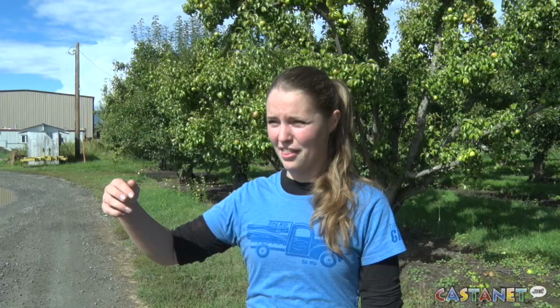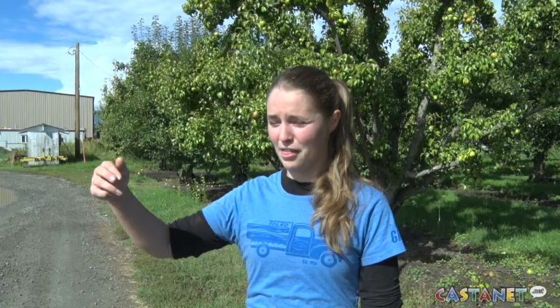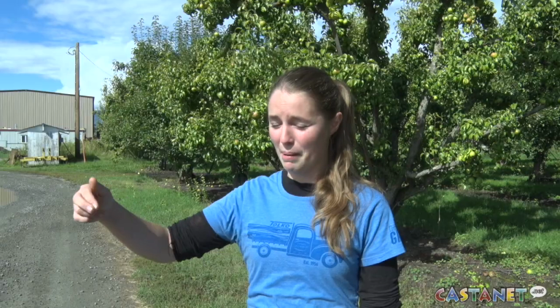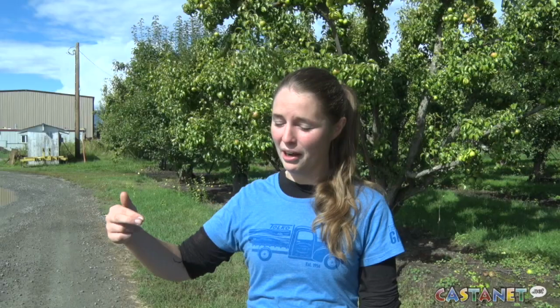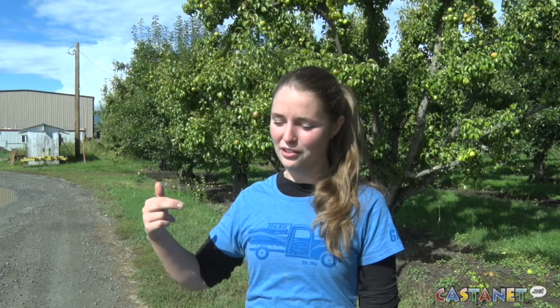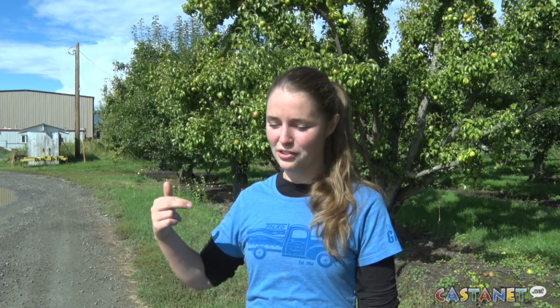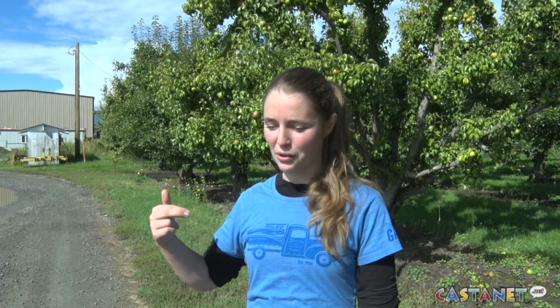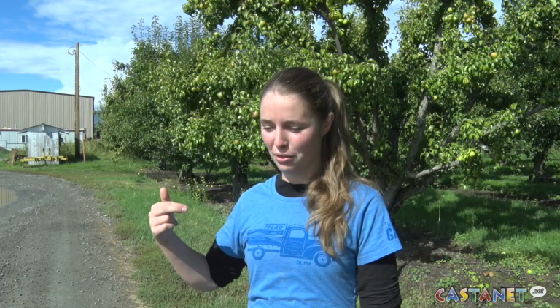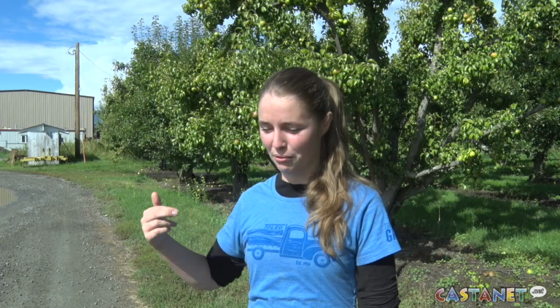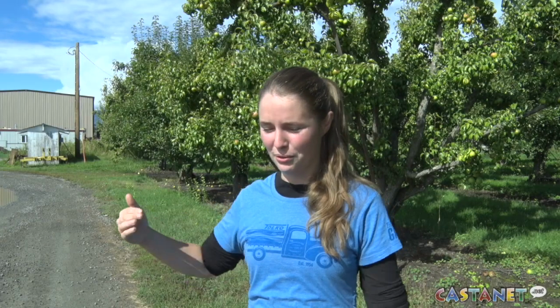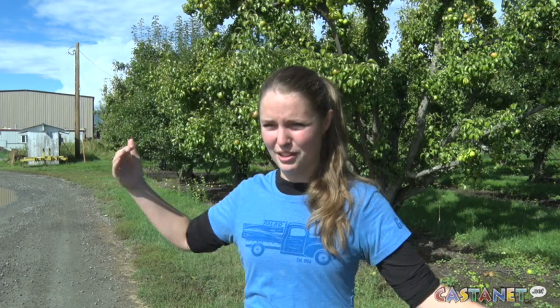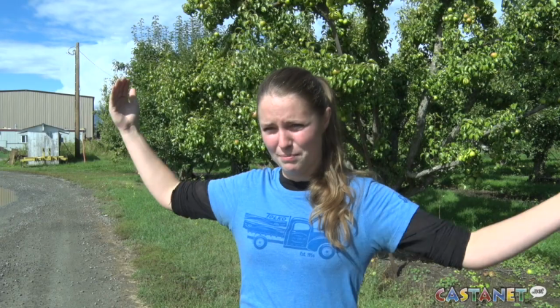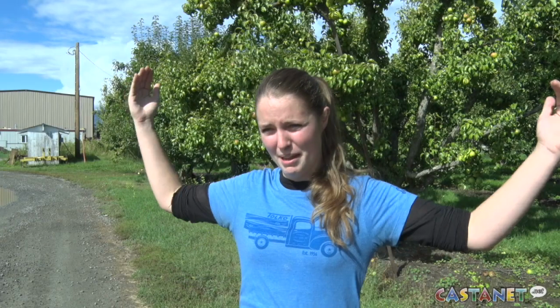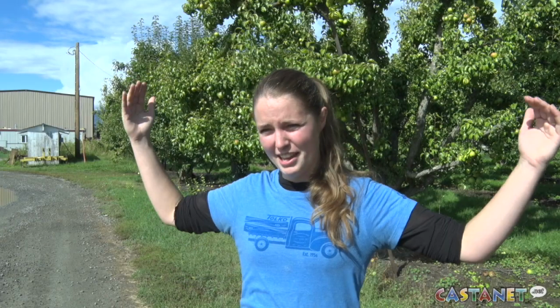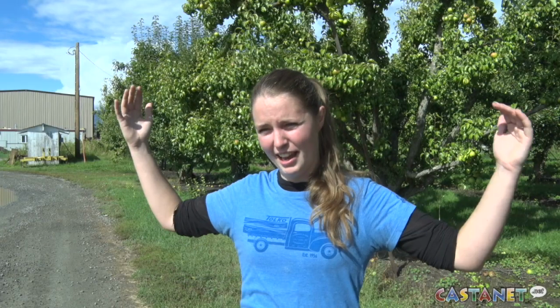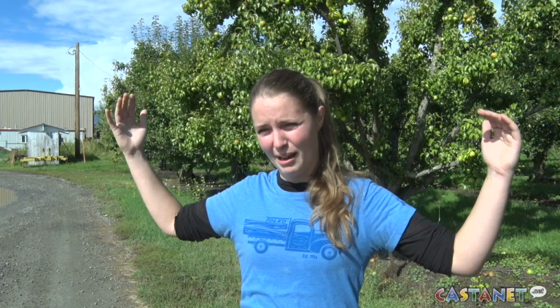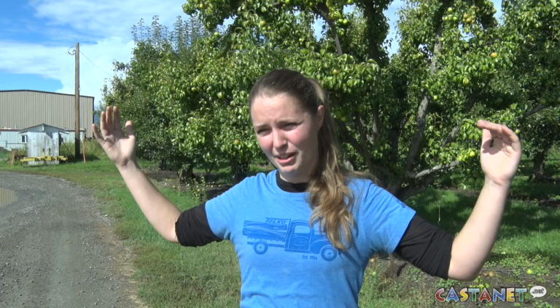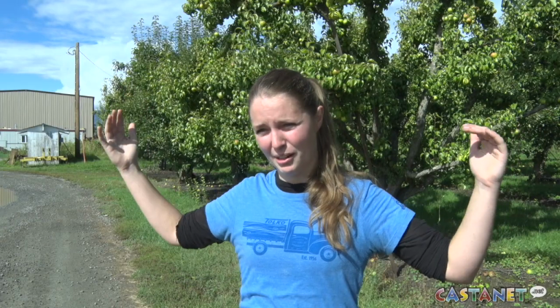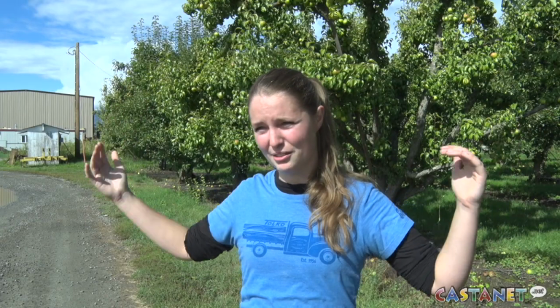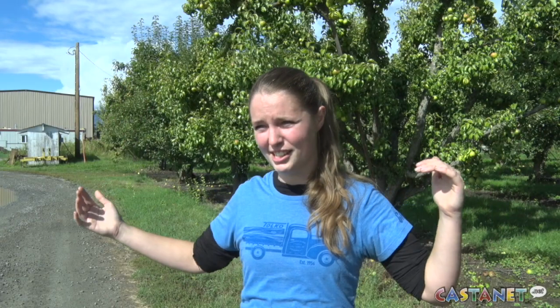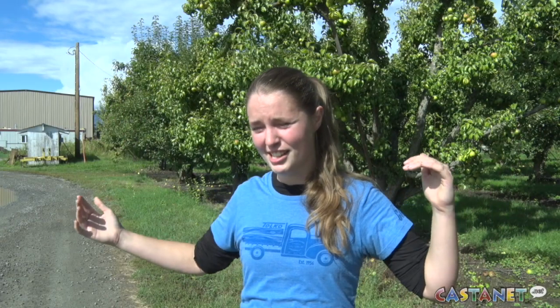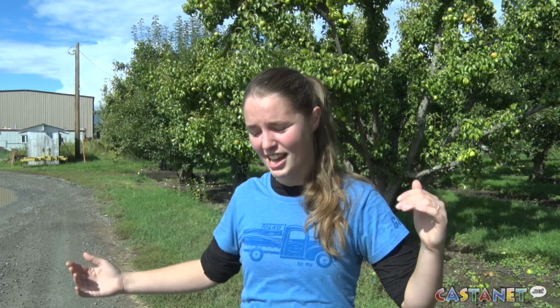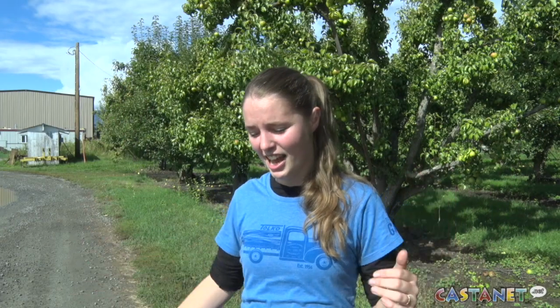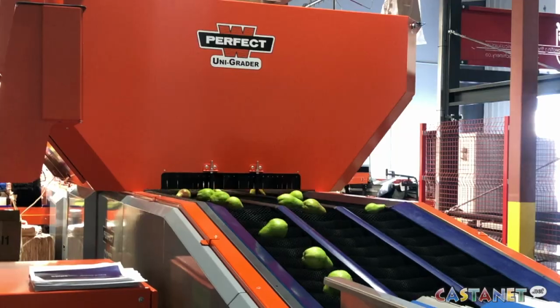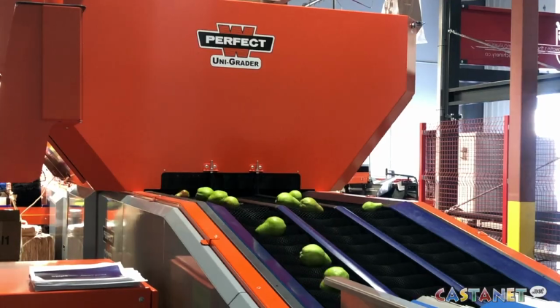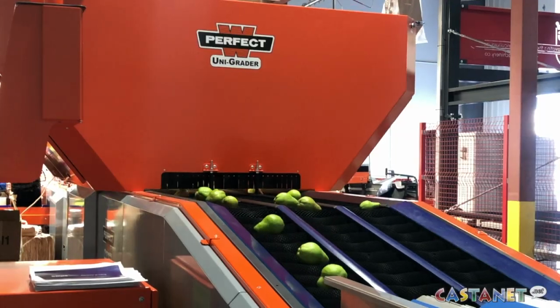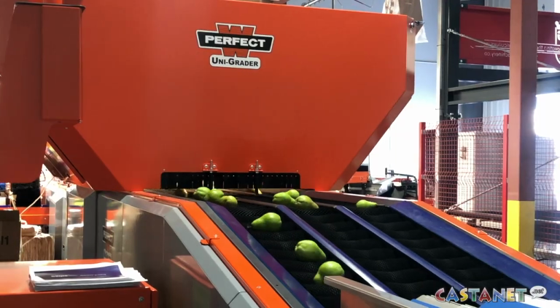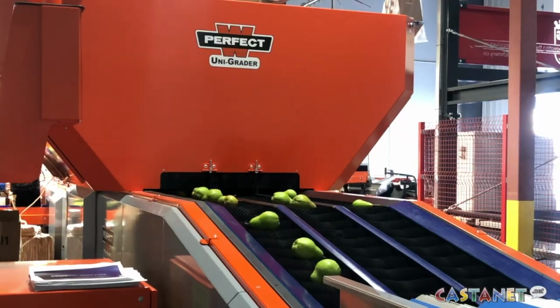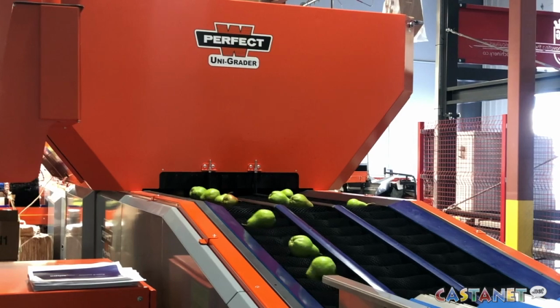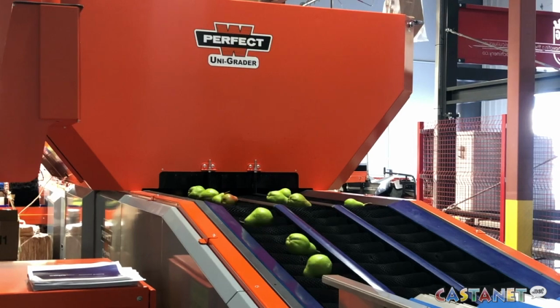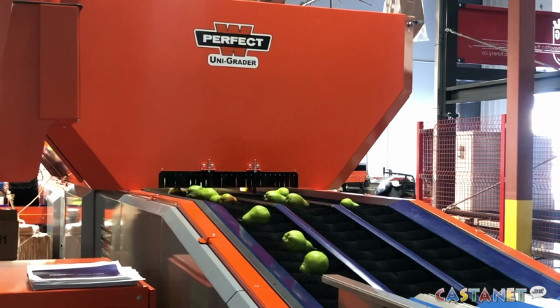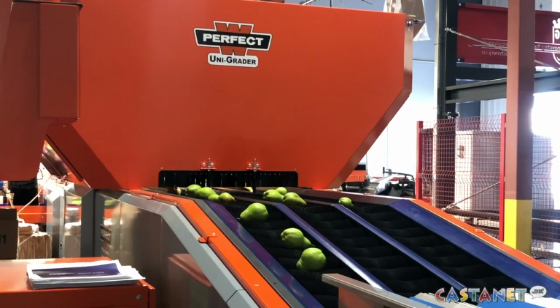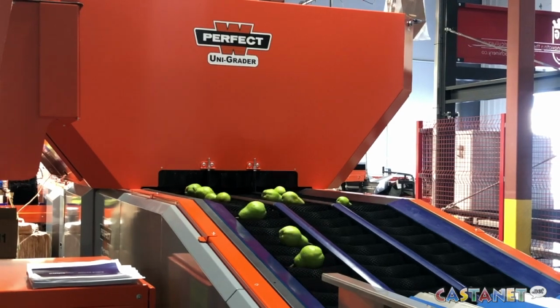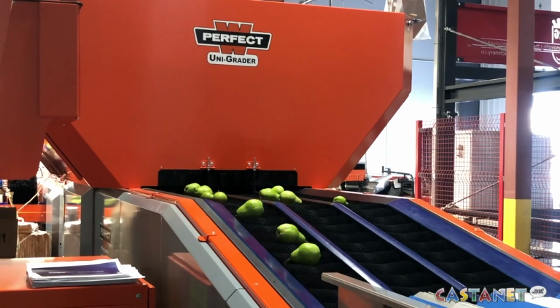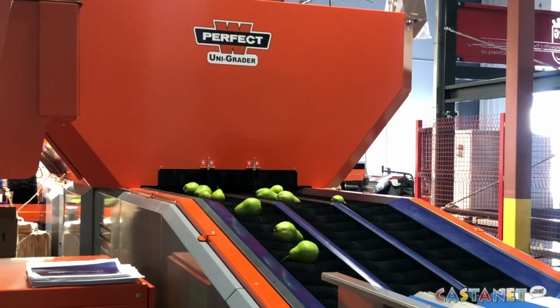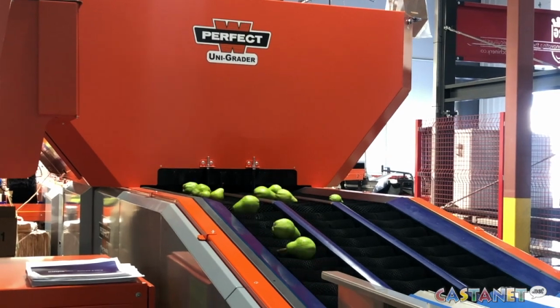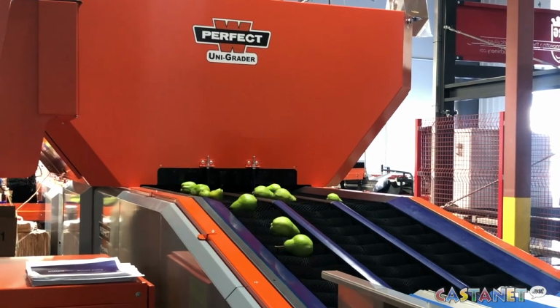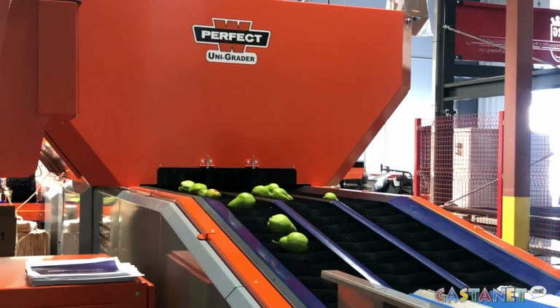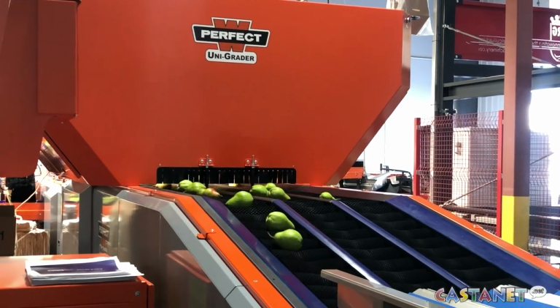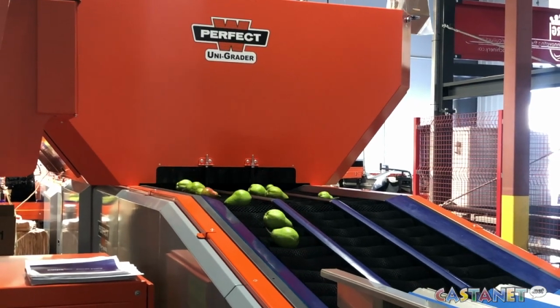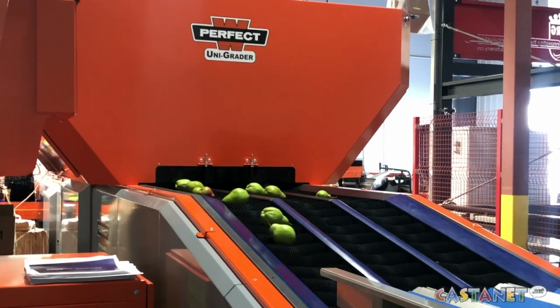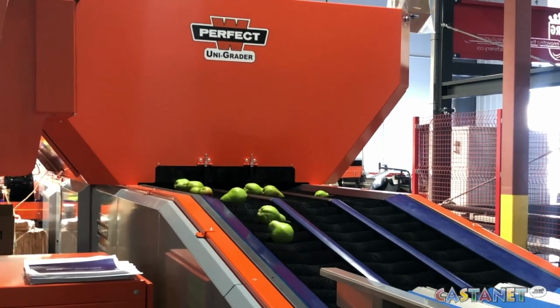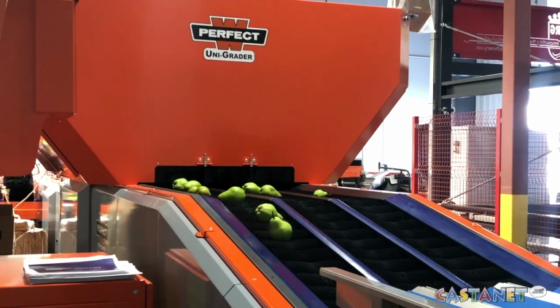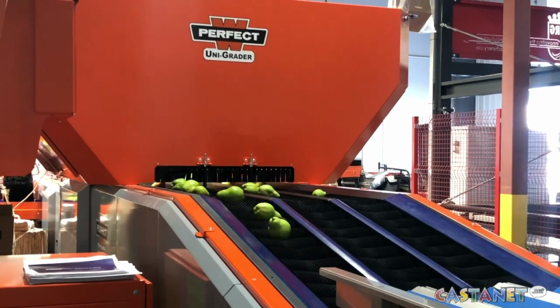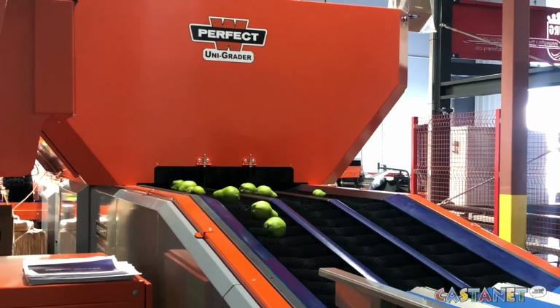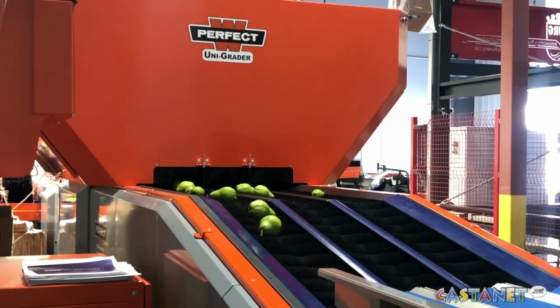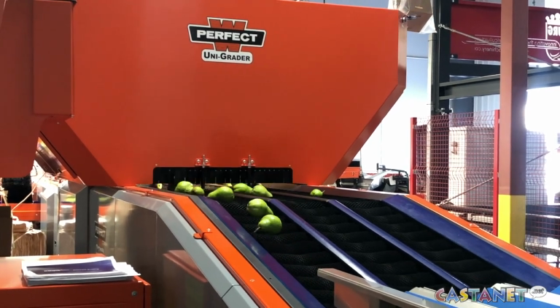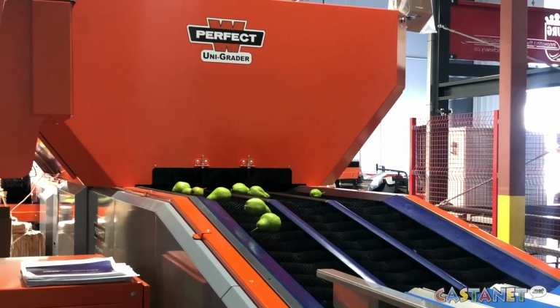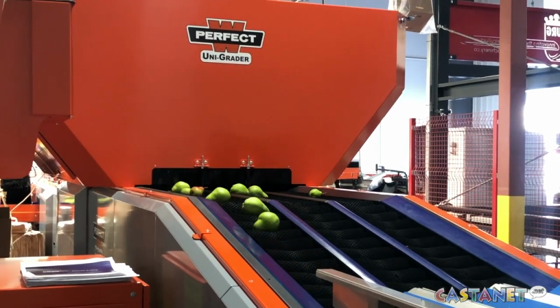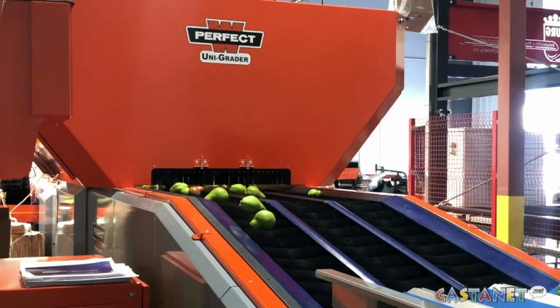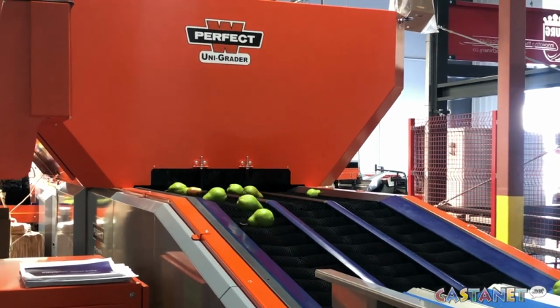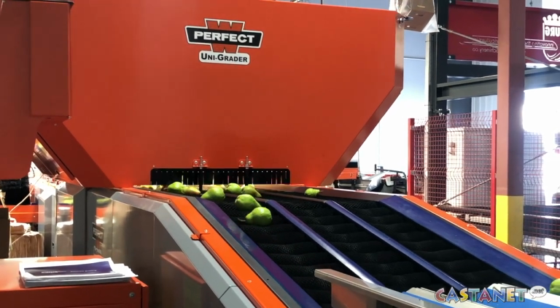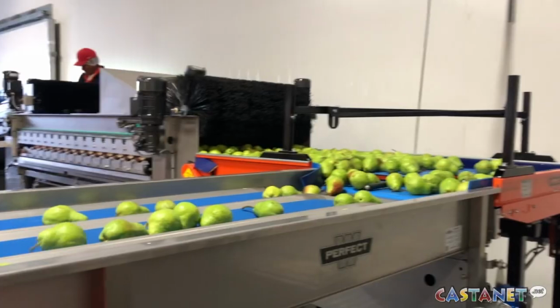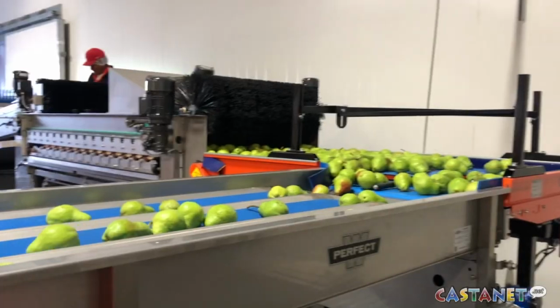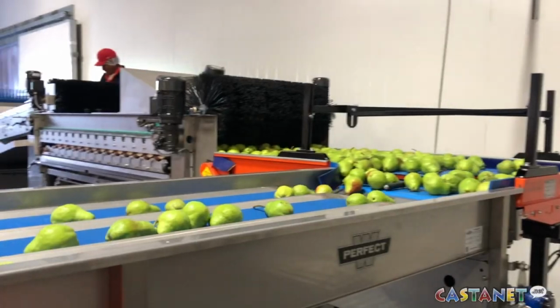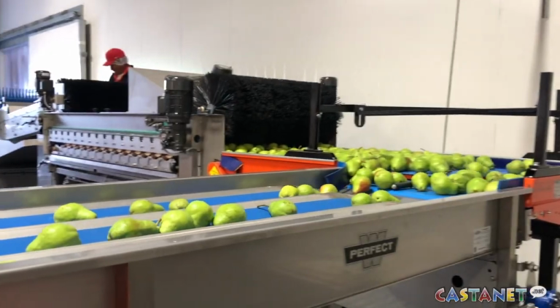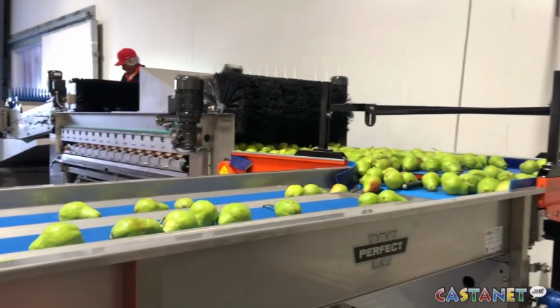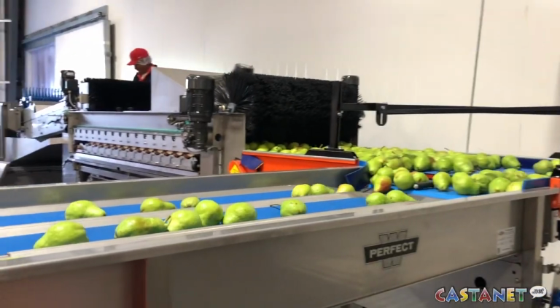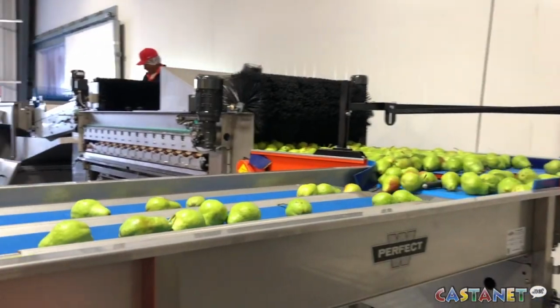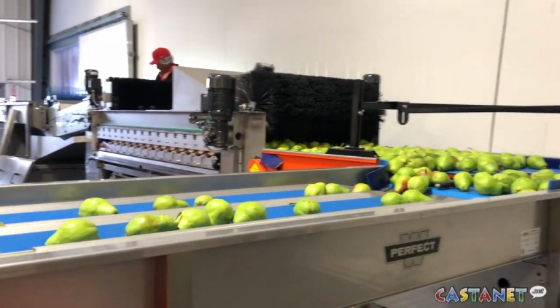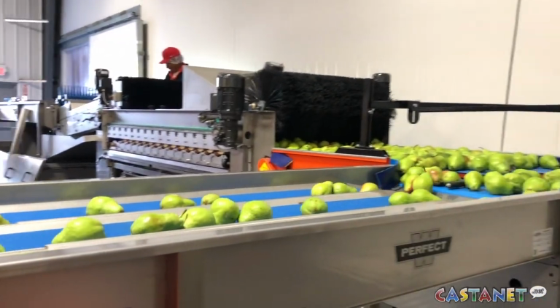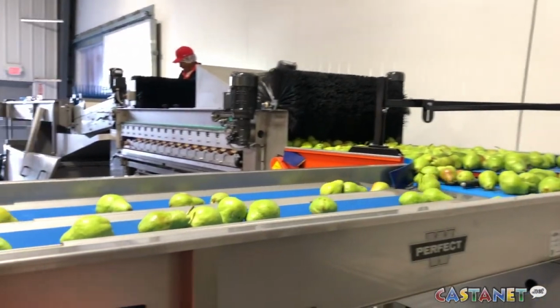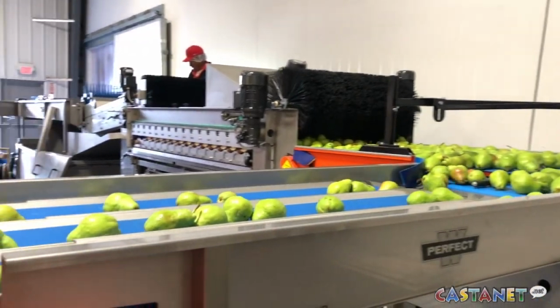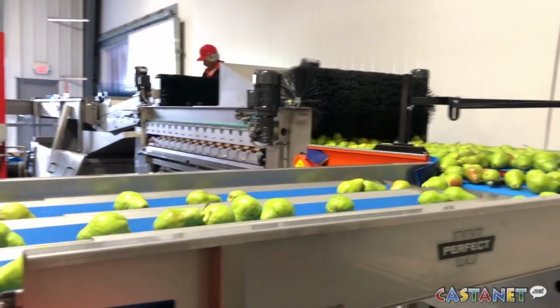The pears go through this big camera housing, and the machine takes 60 pictures of each pear as it rolls by.